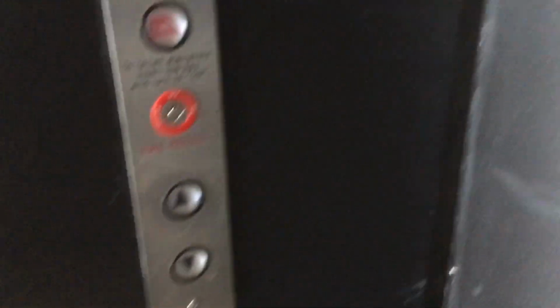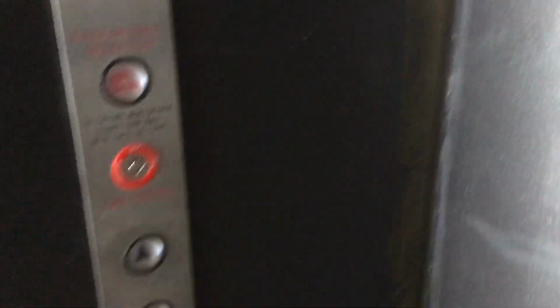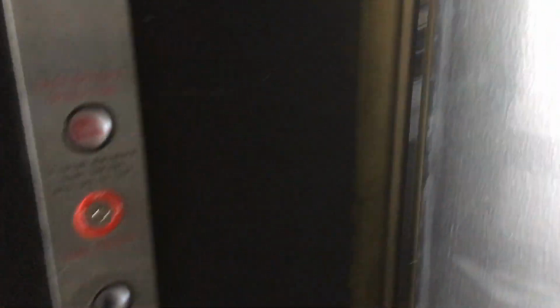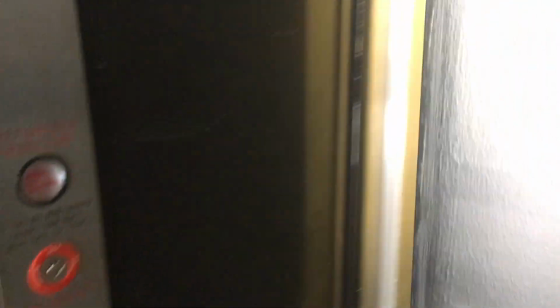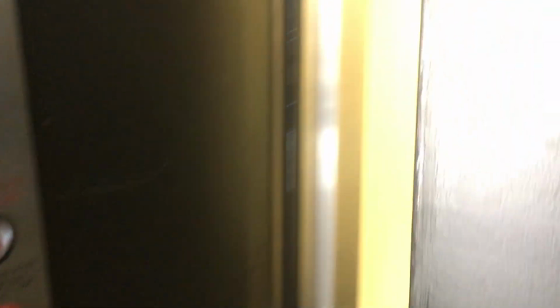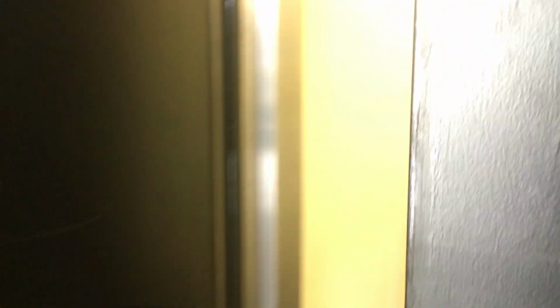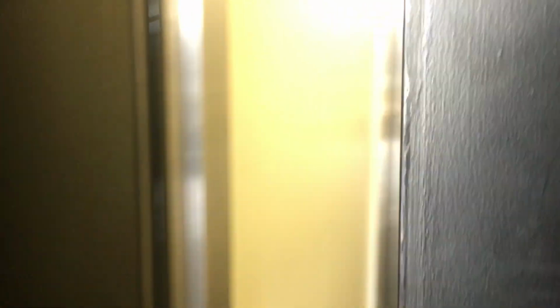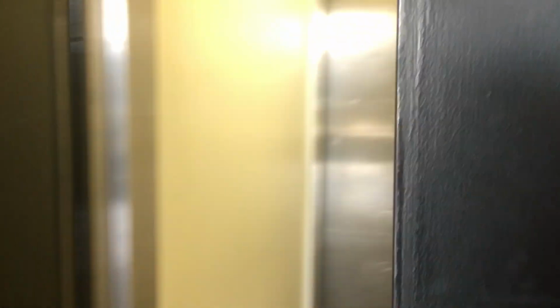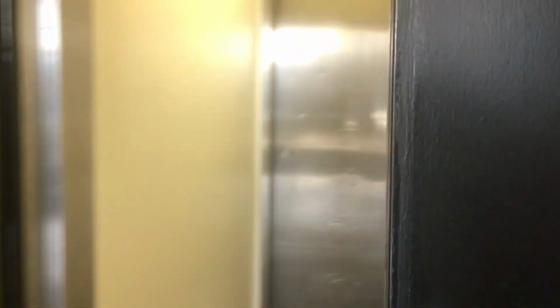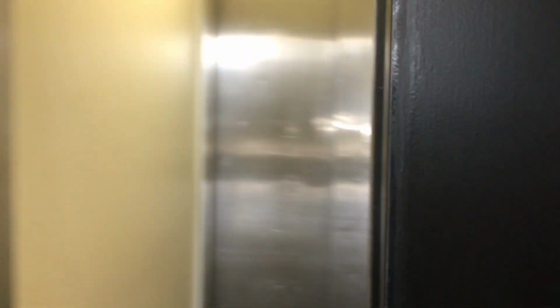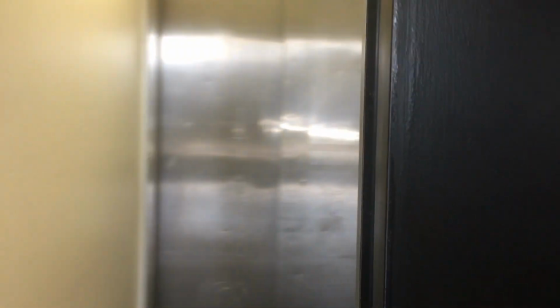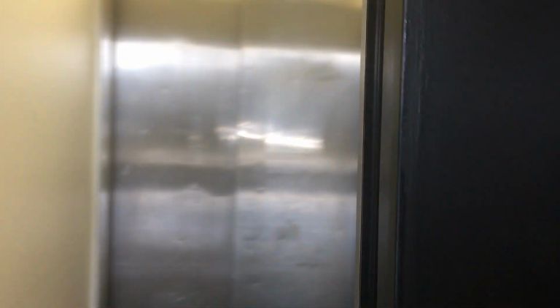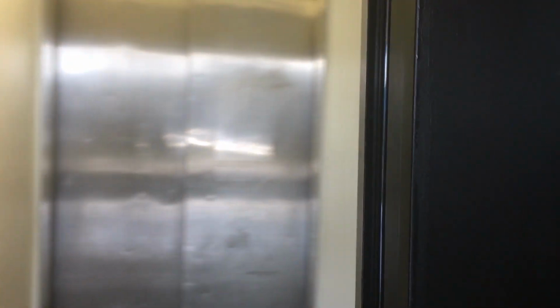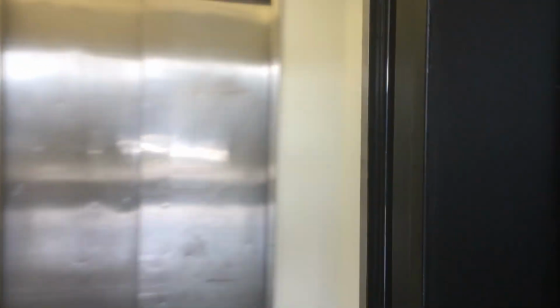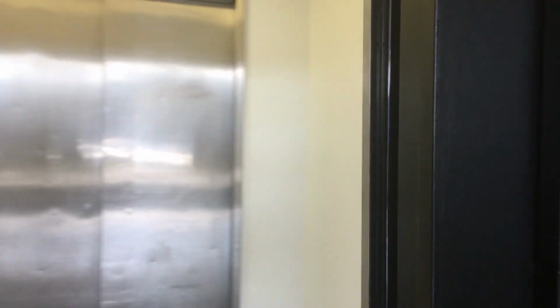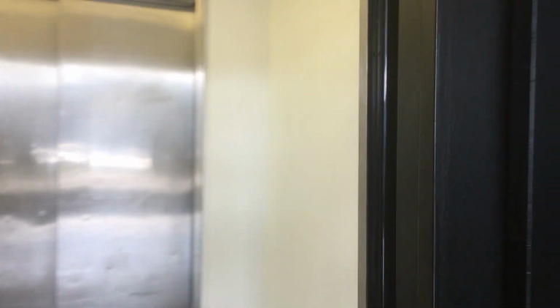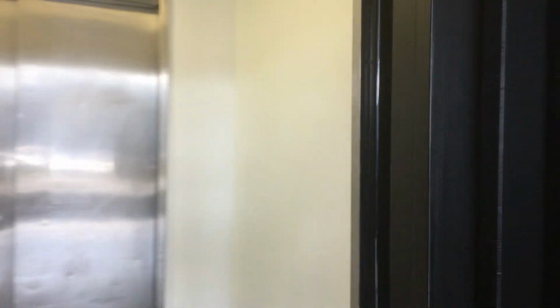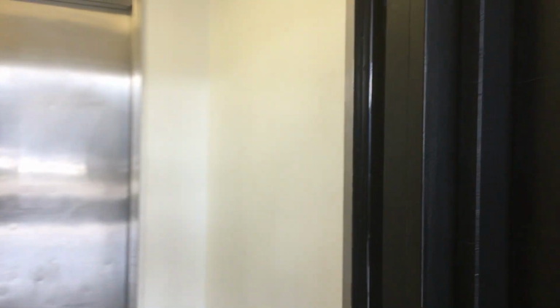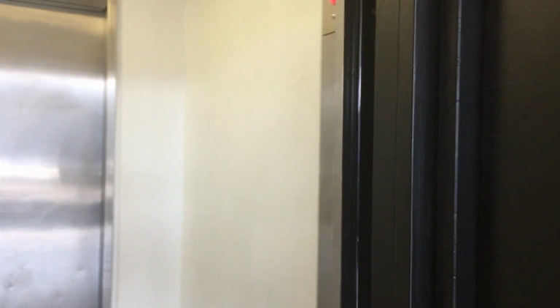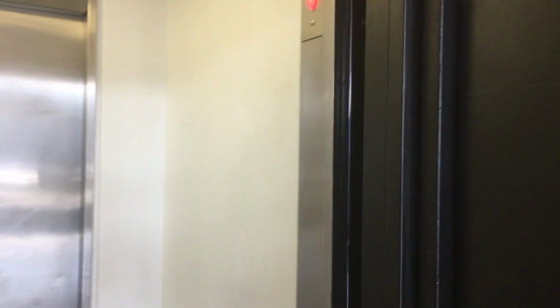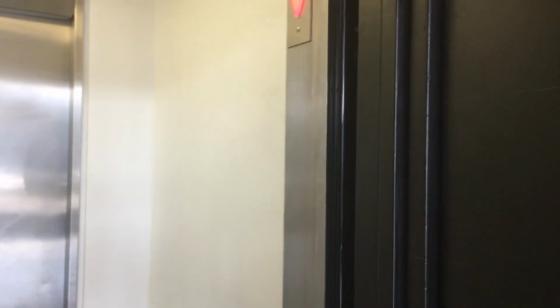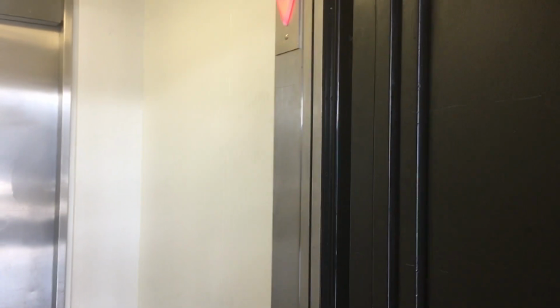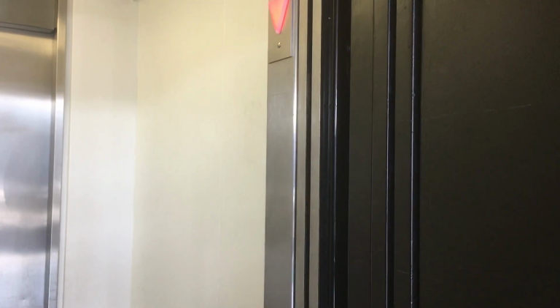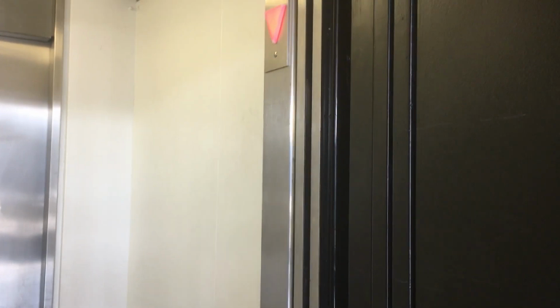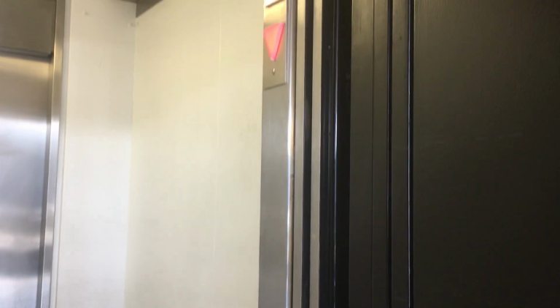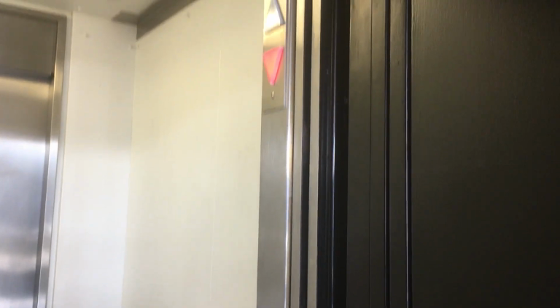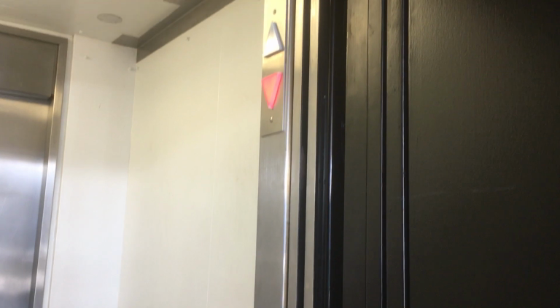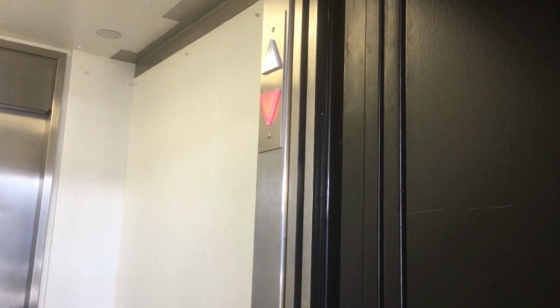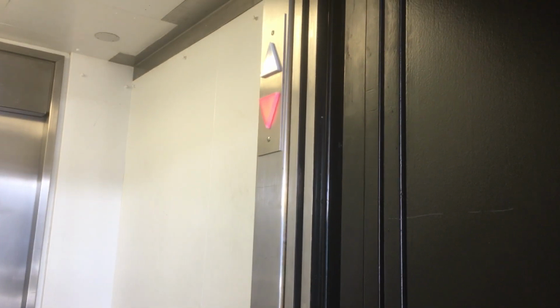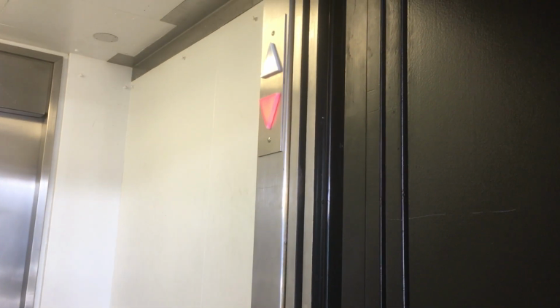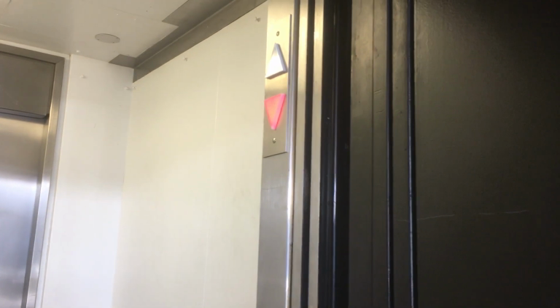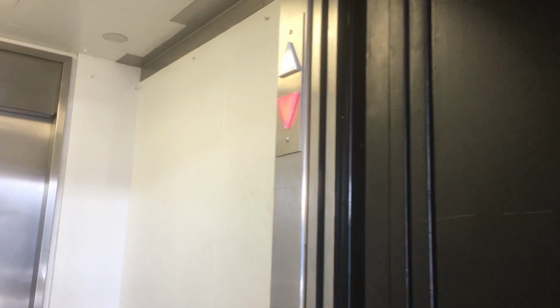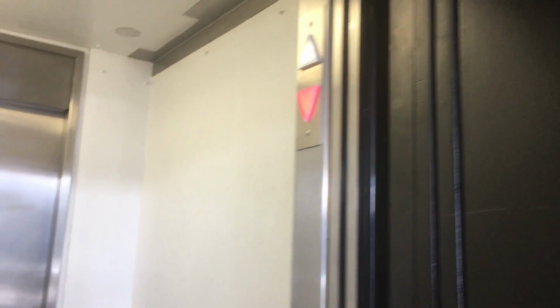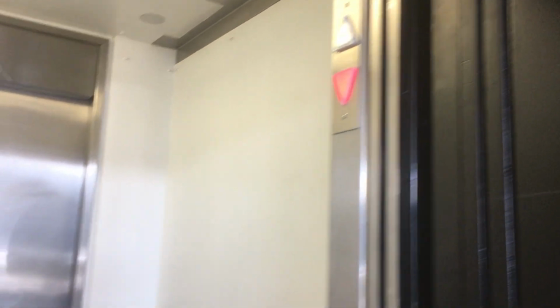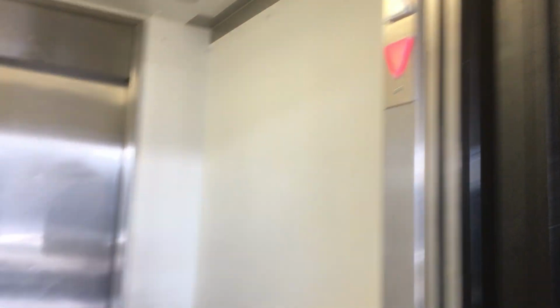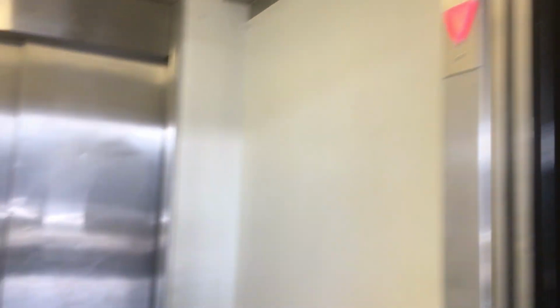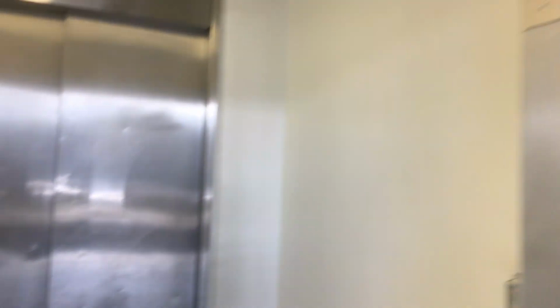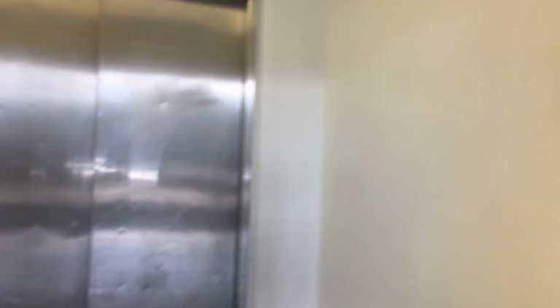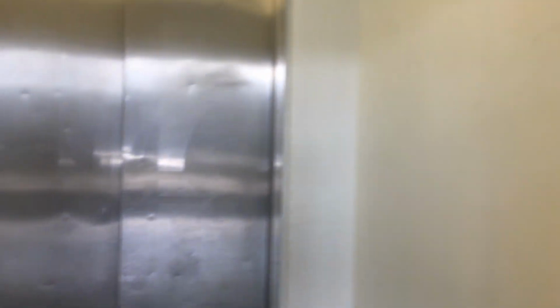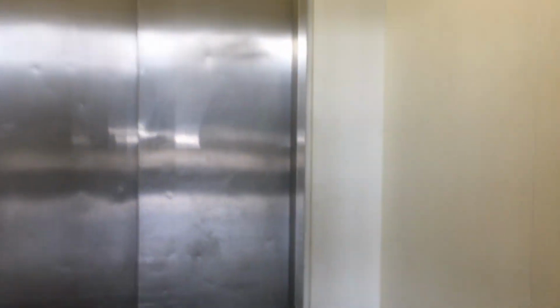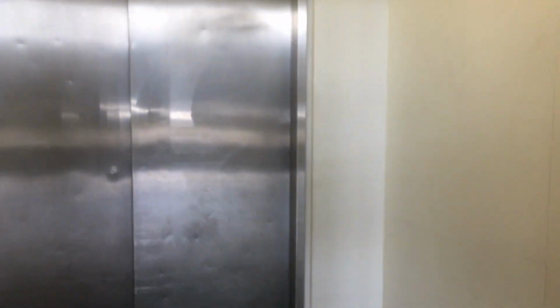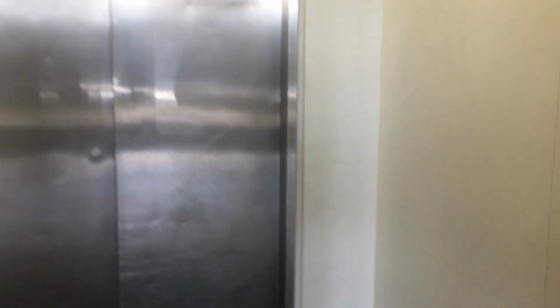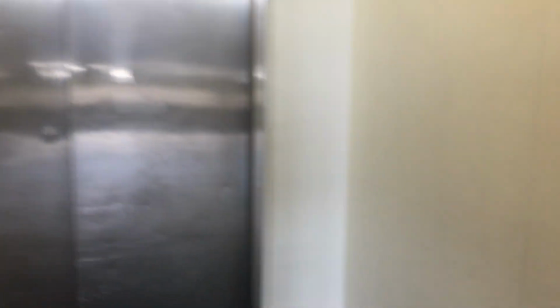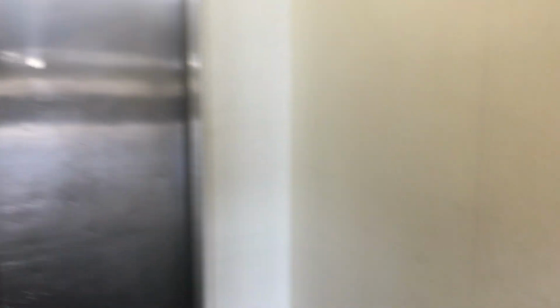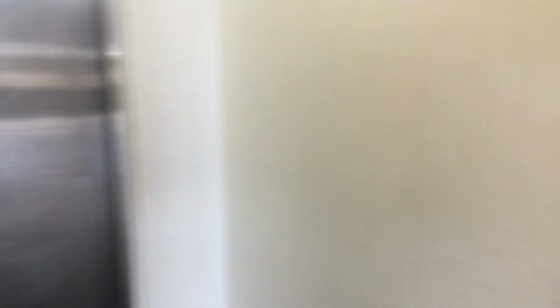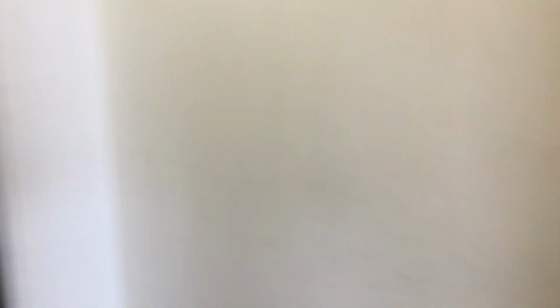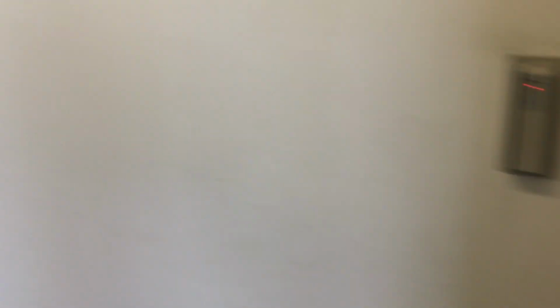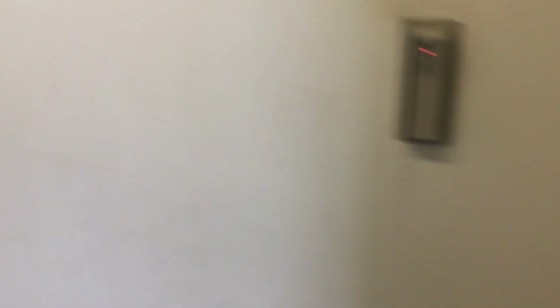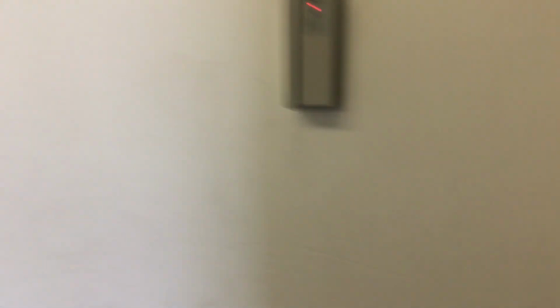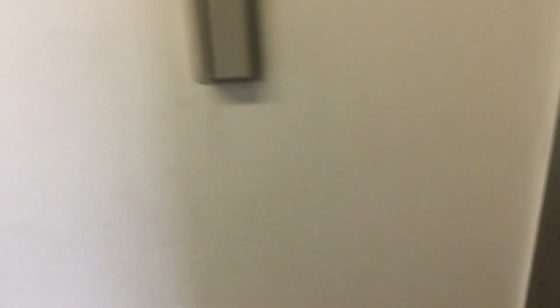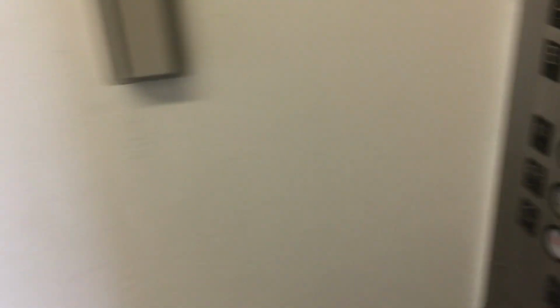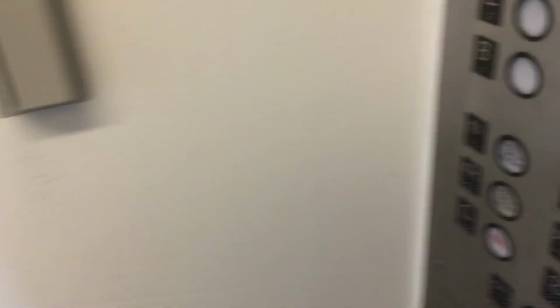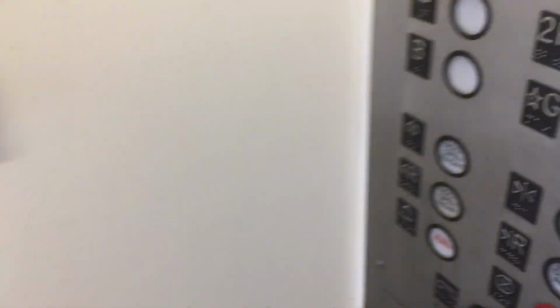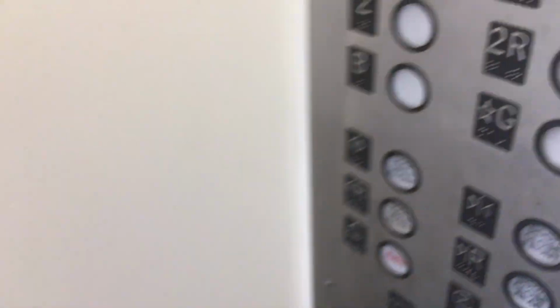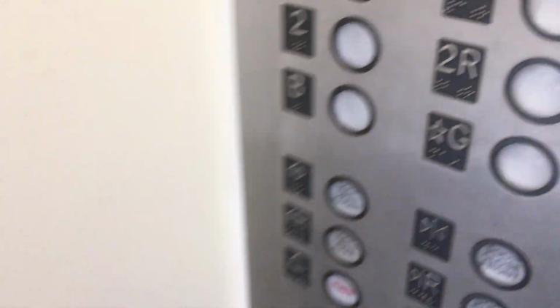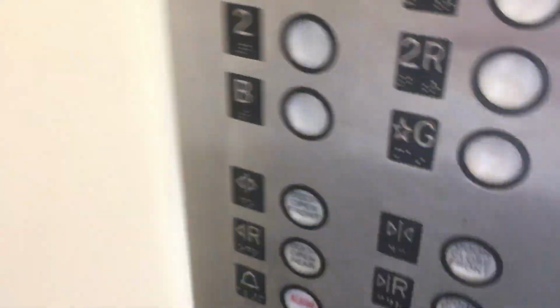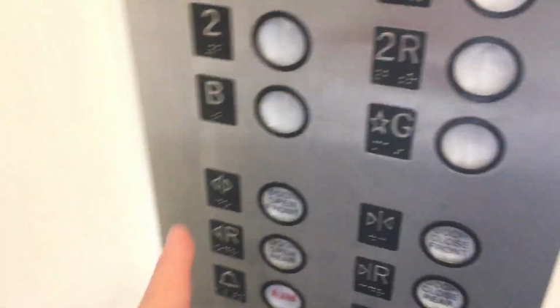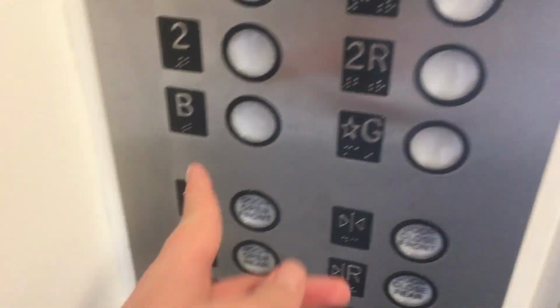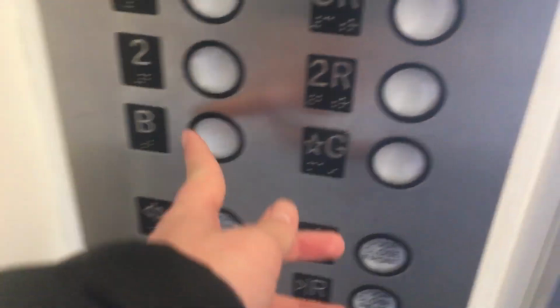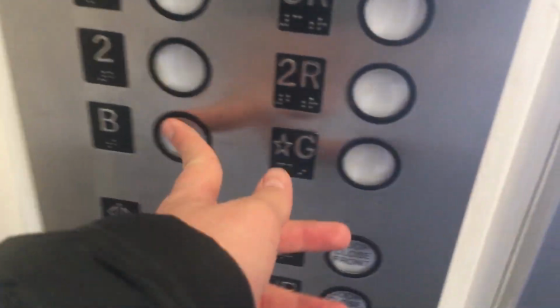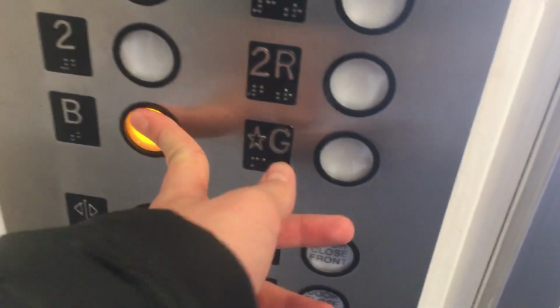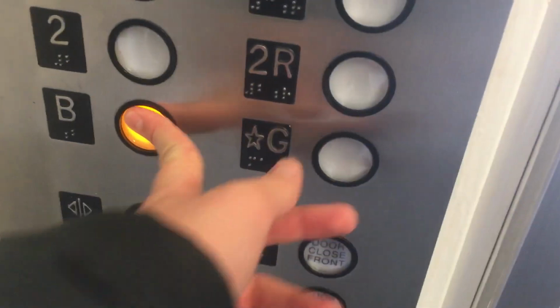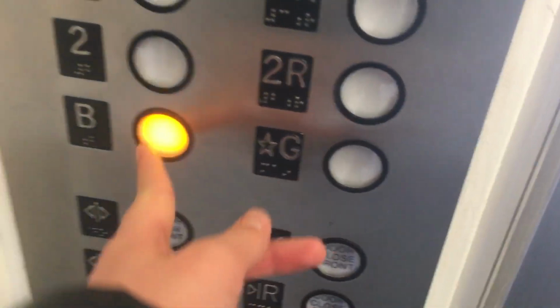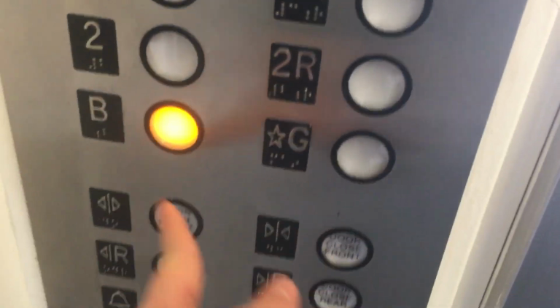Two-speed door. It goes down to the basement.